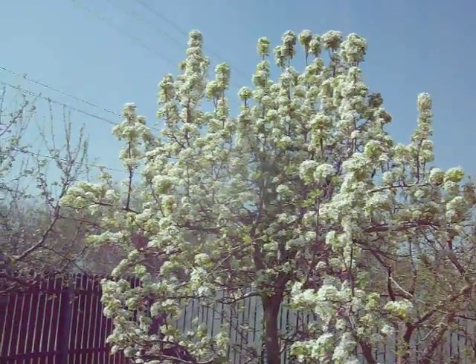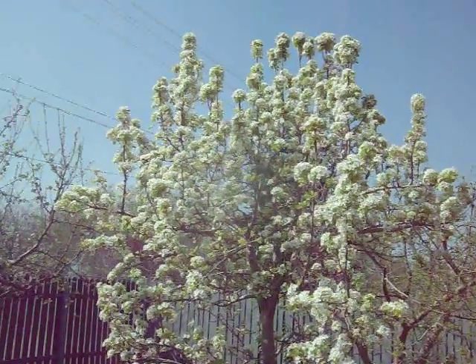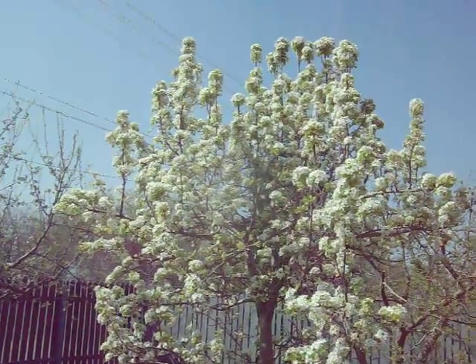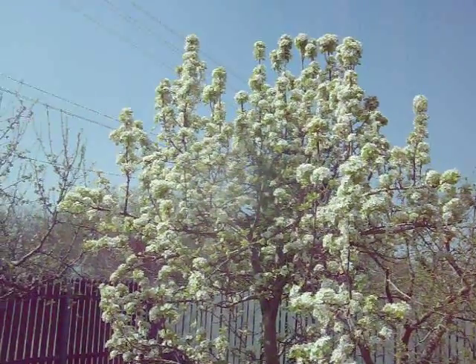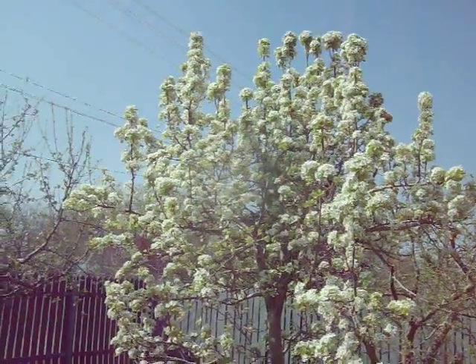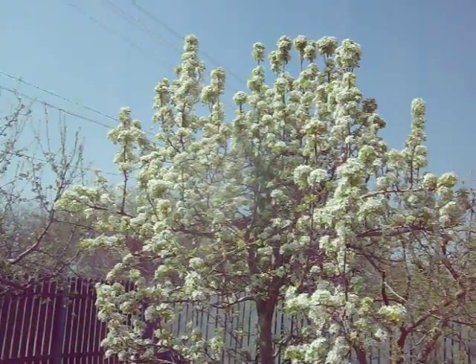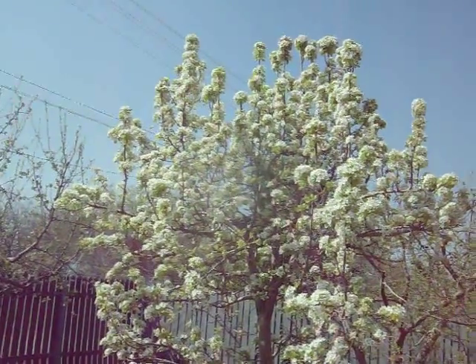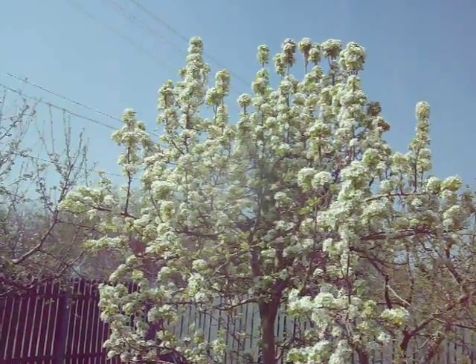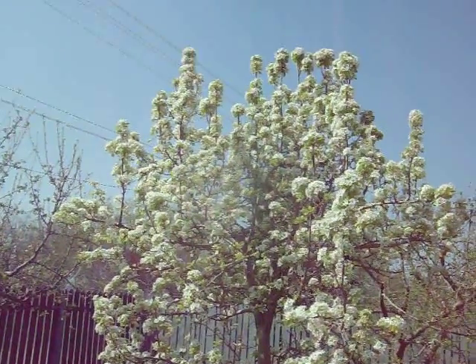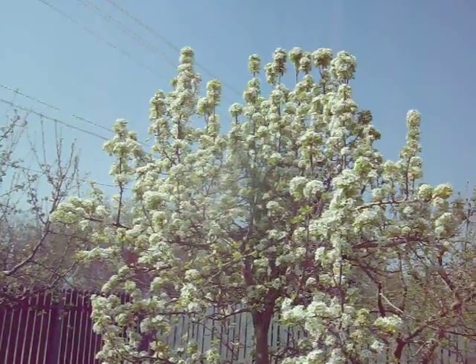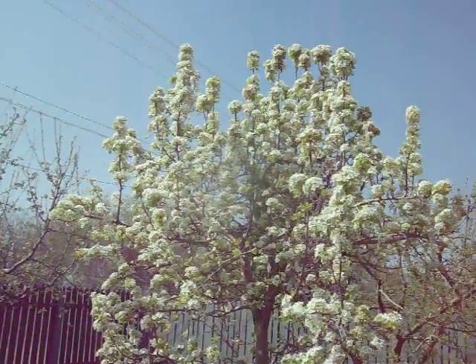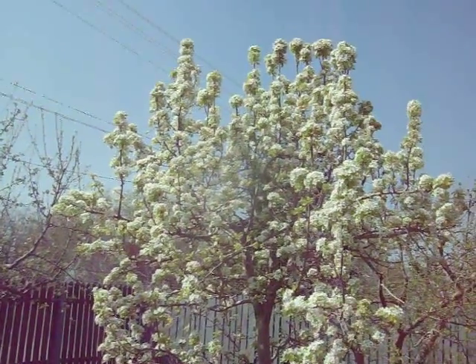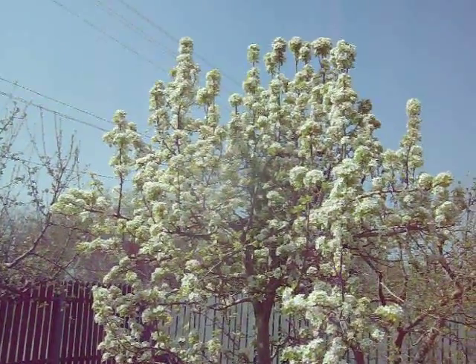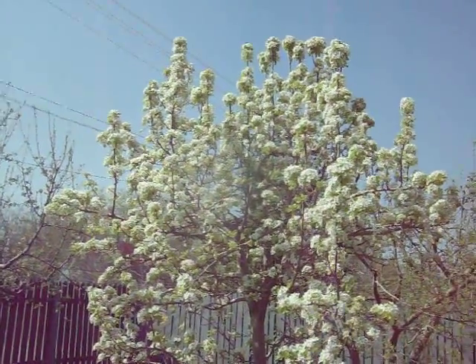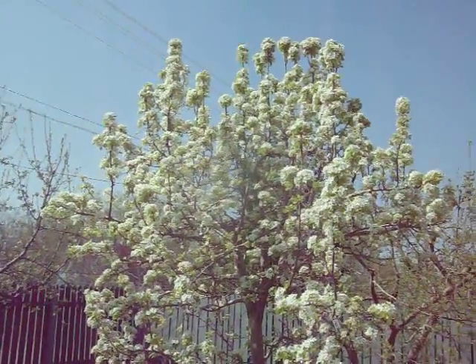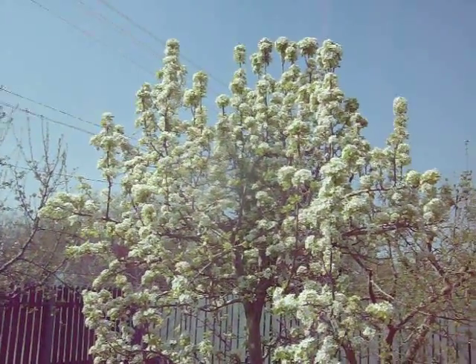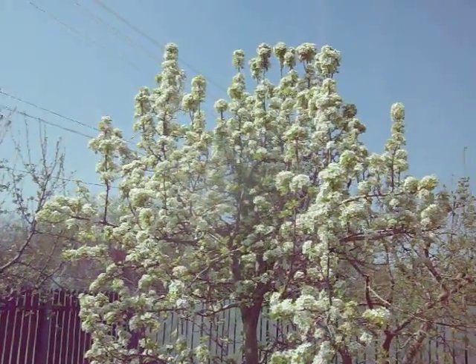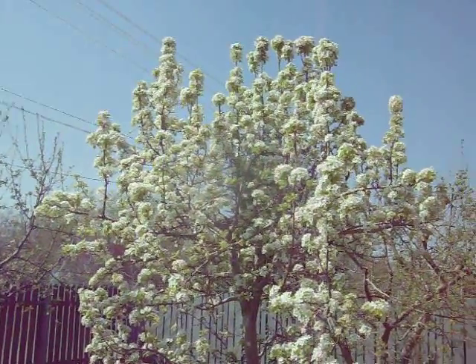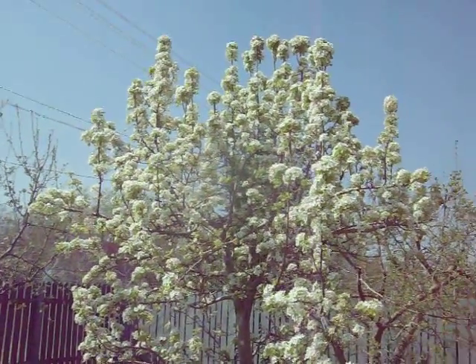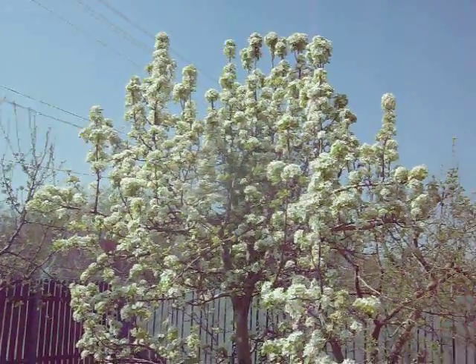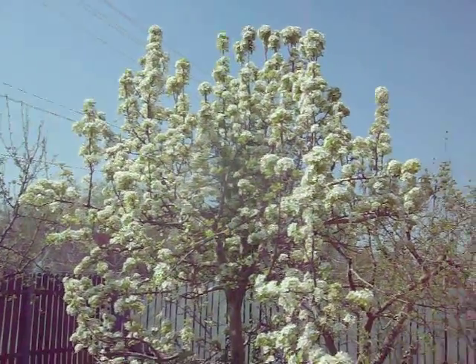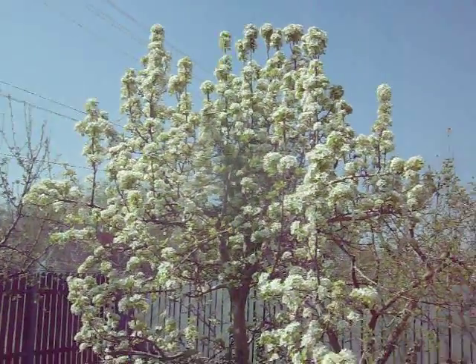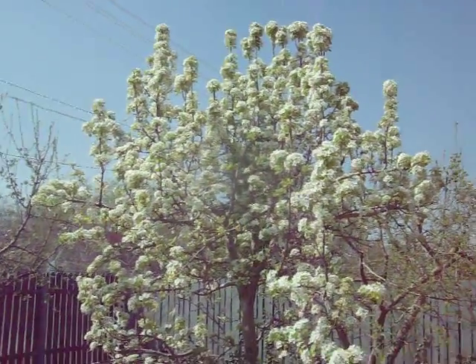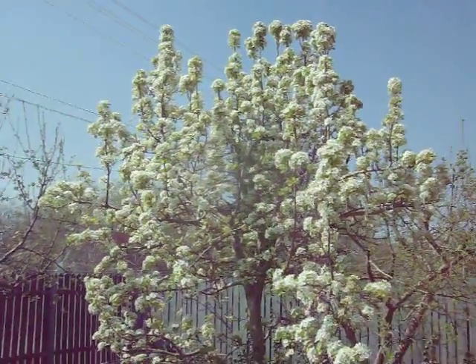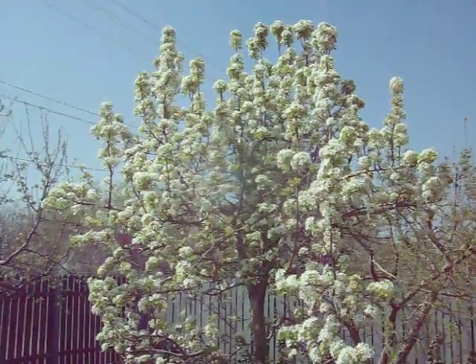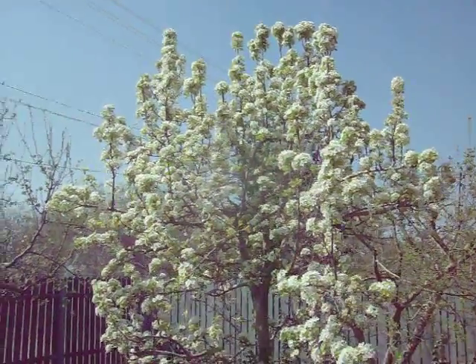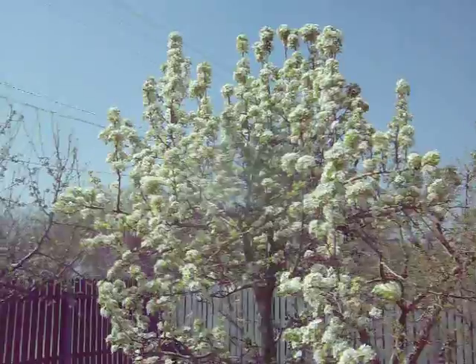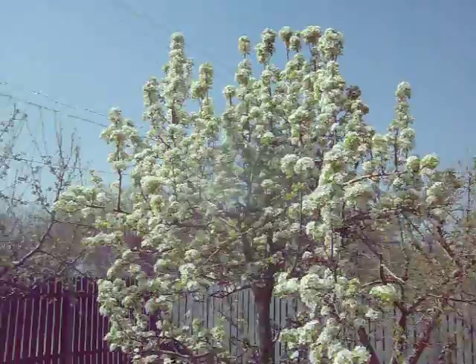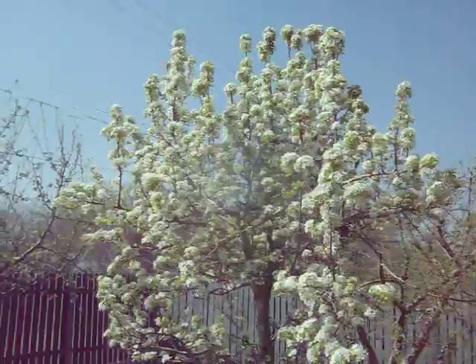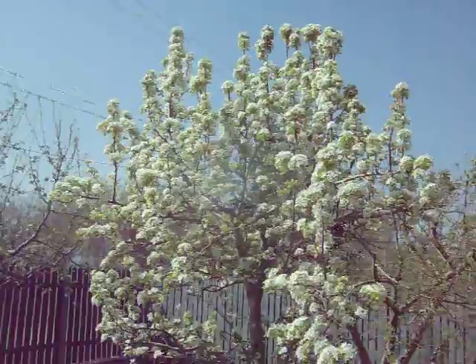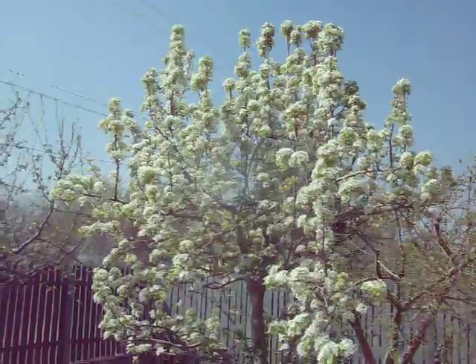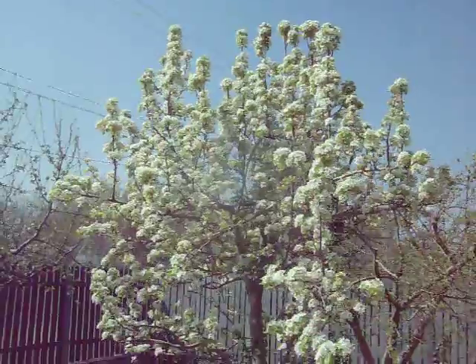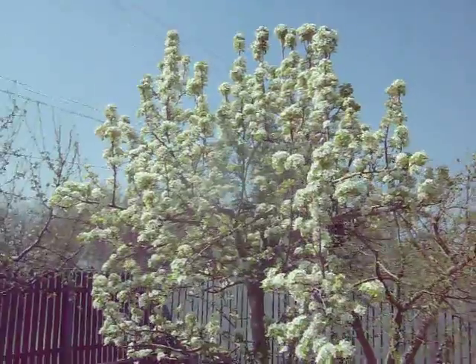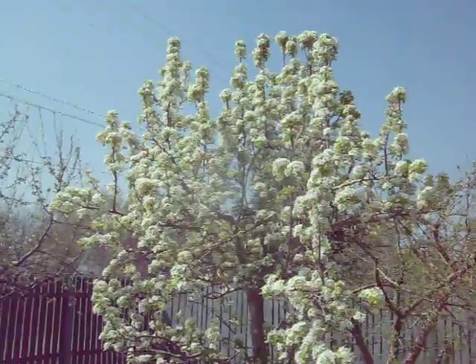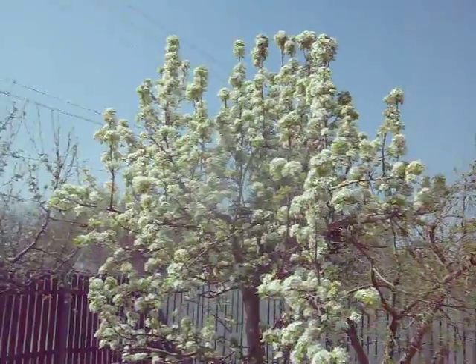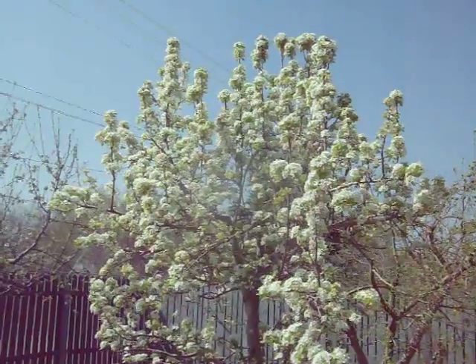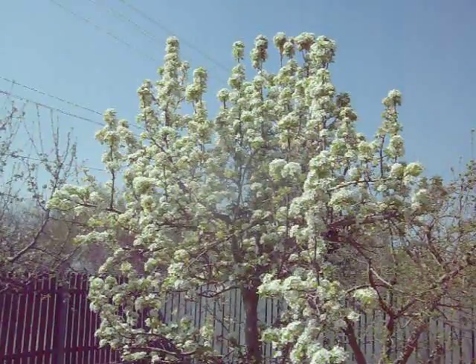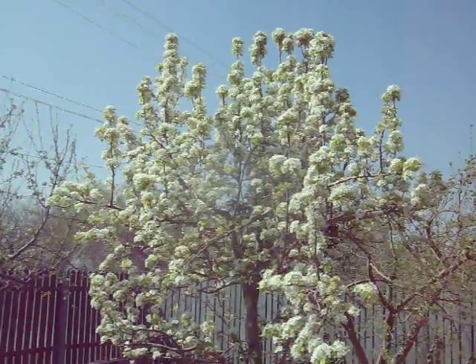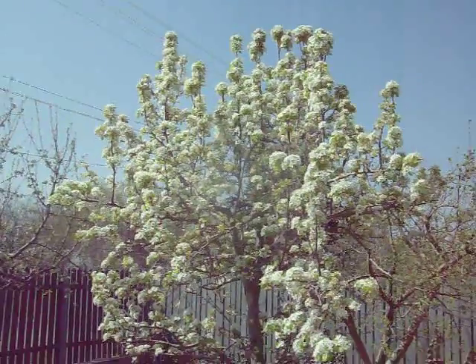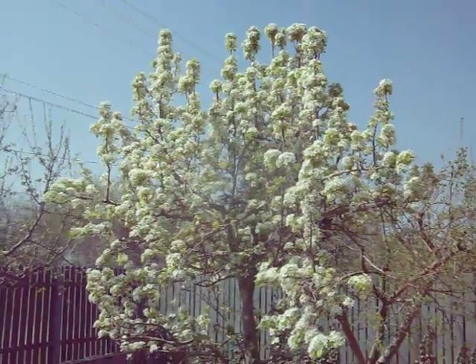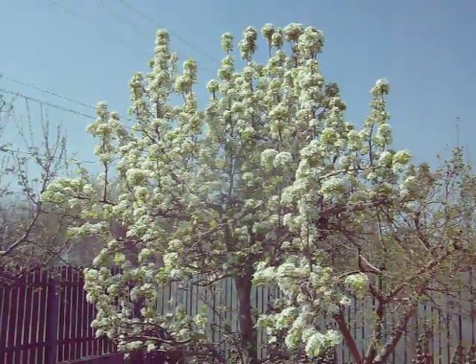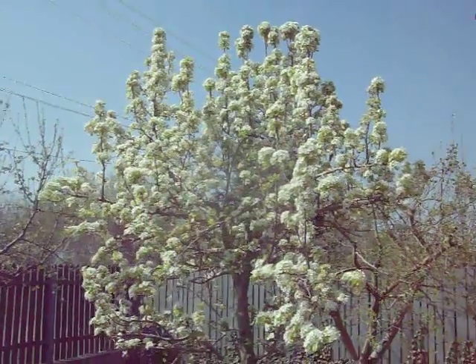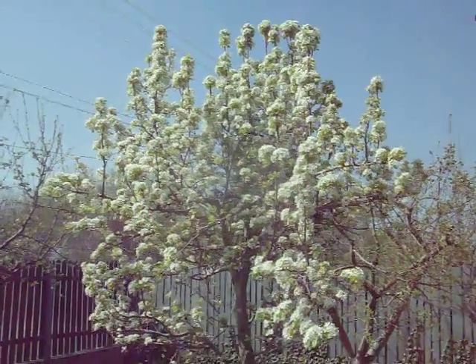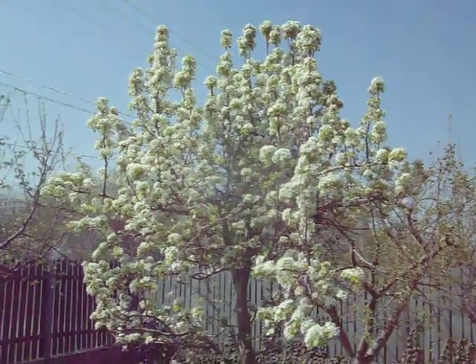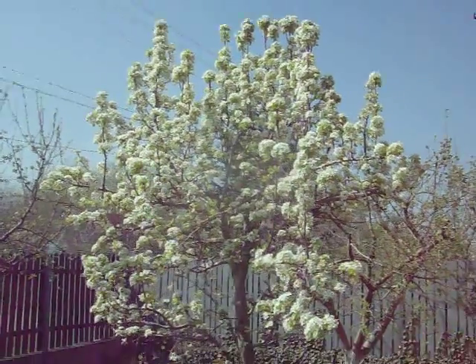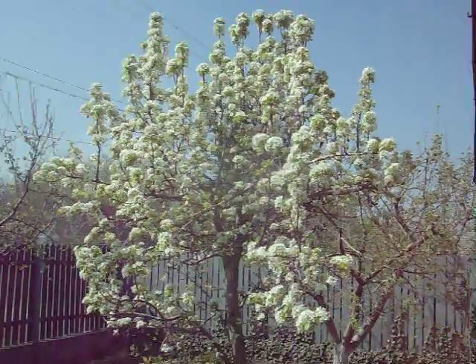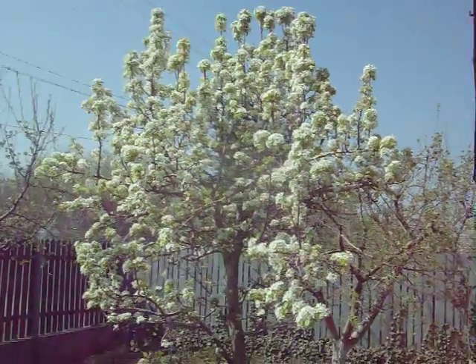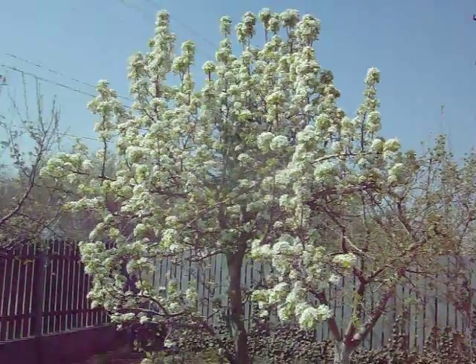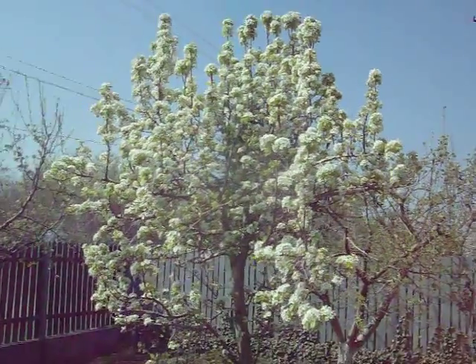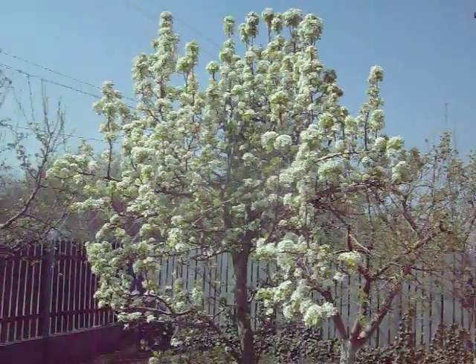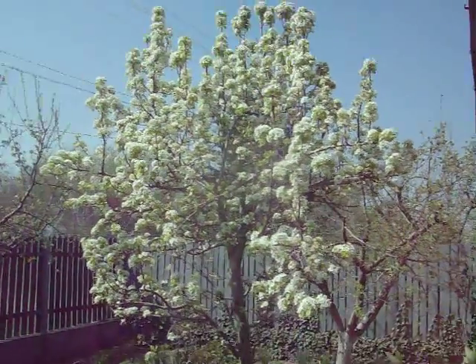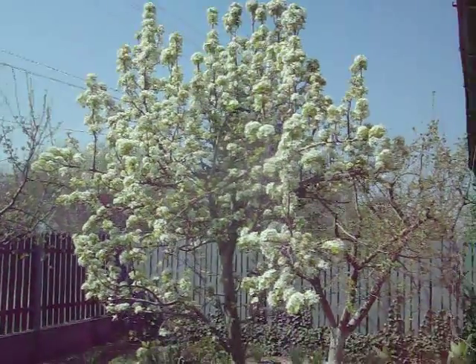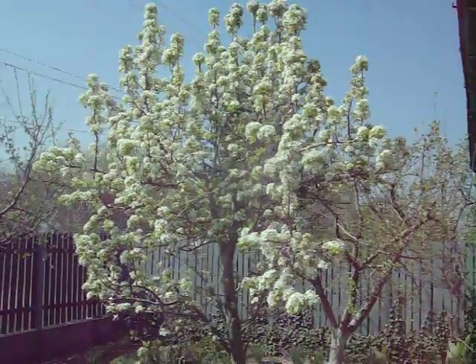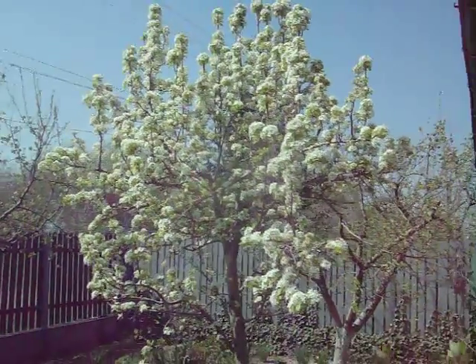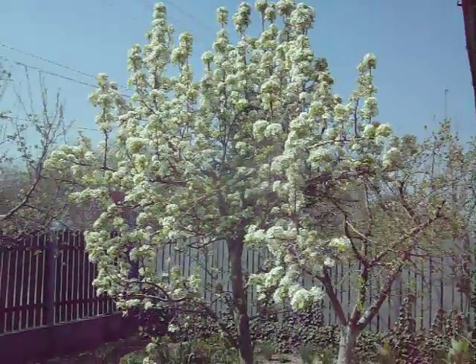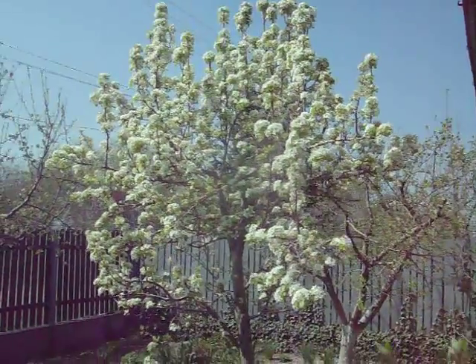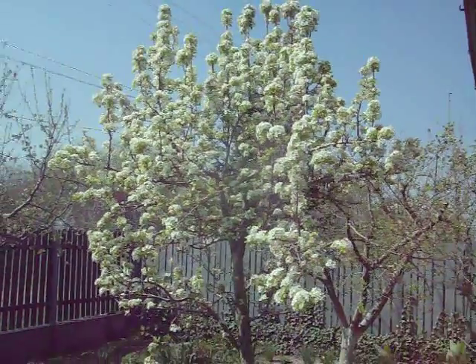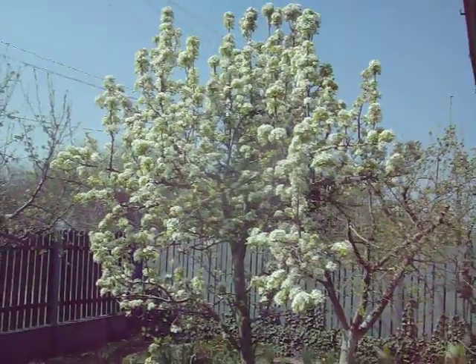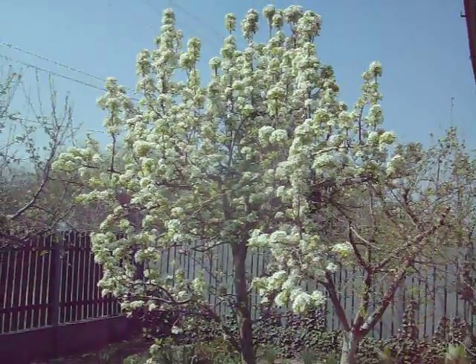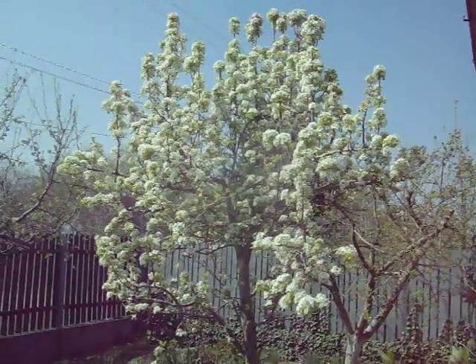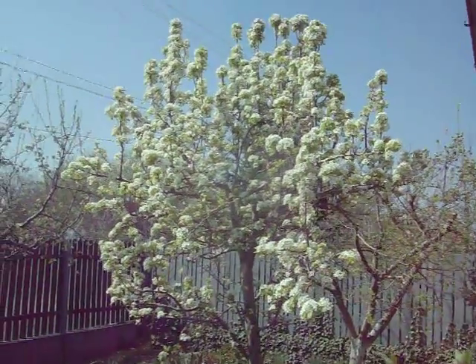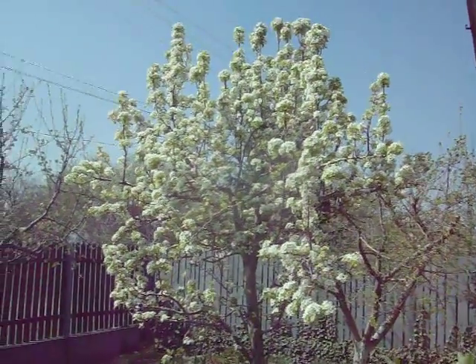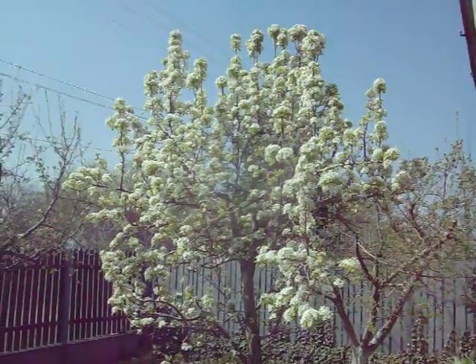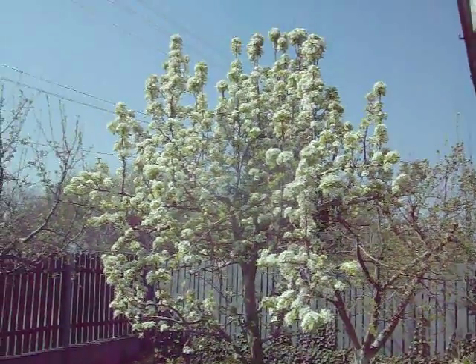Alright, pear tree full bloom. Thanks for watching. Bye.